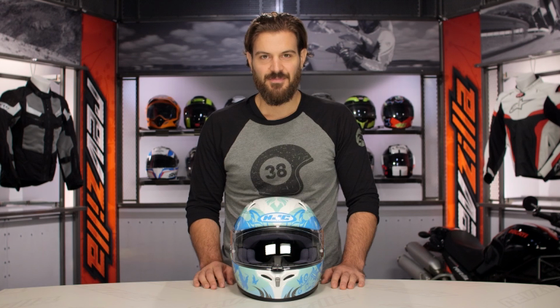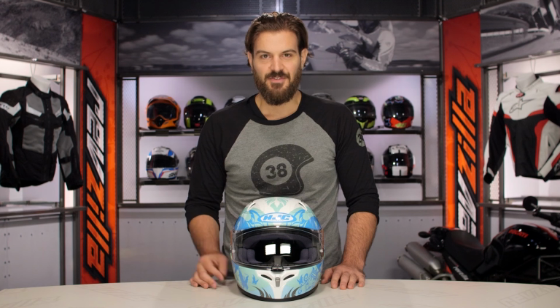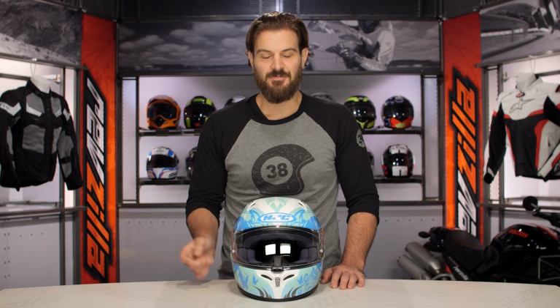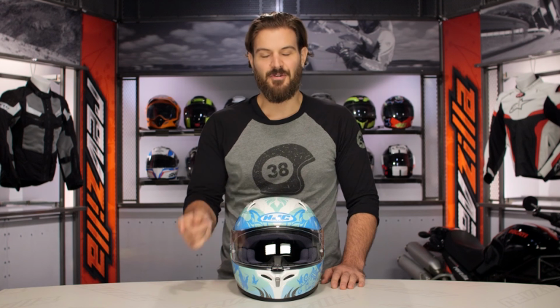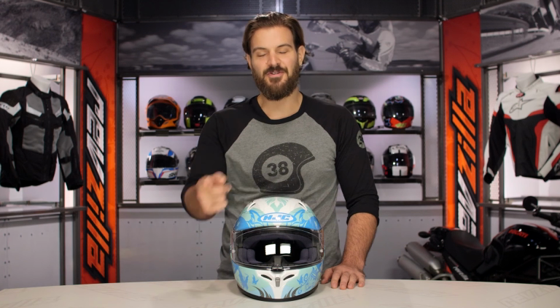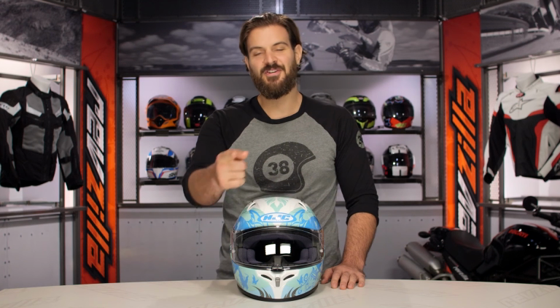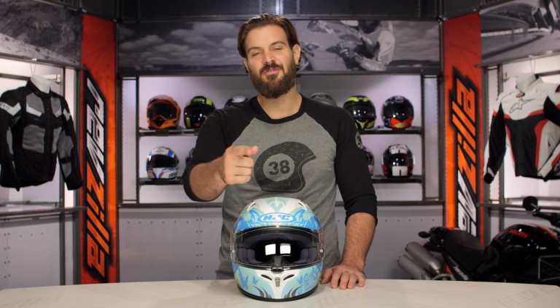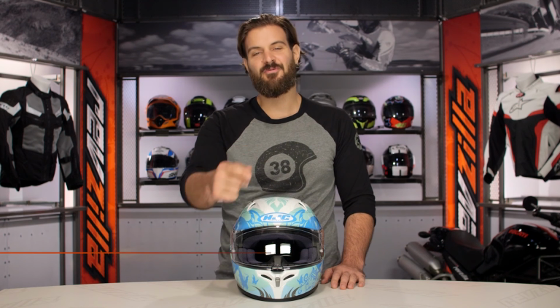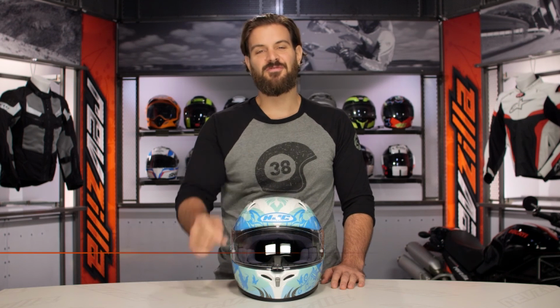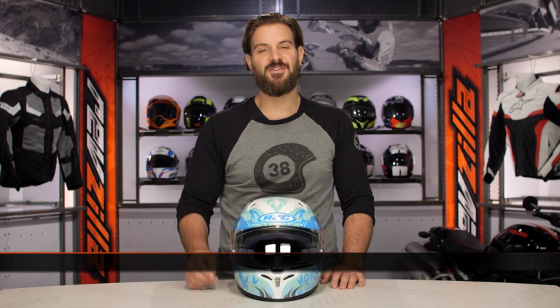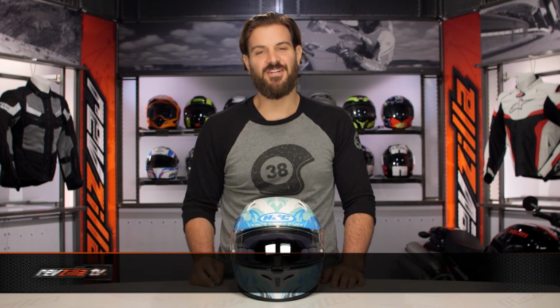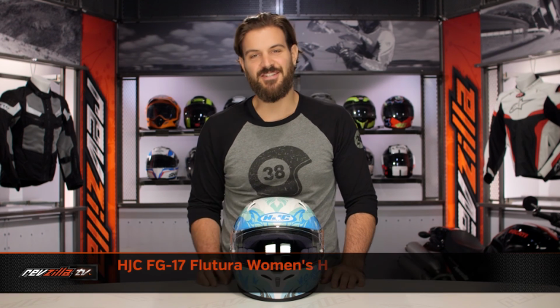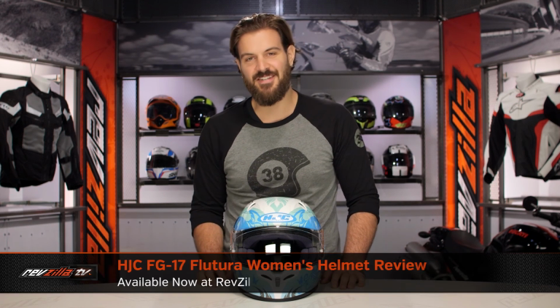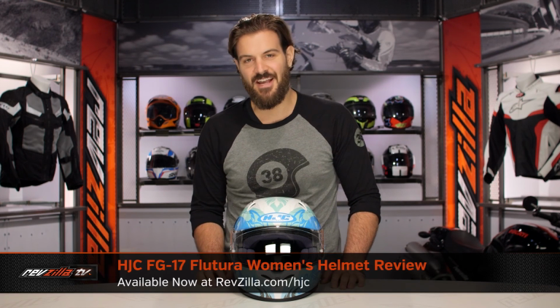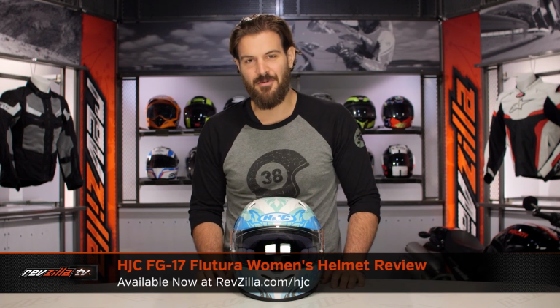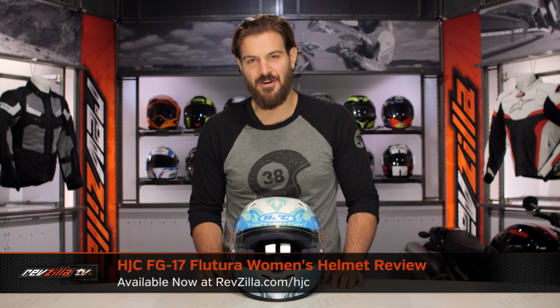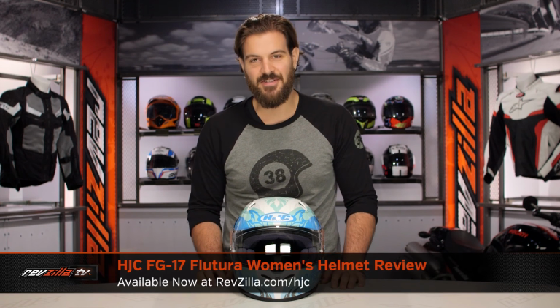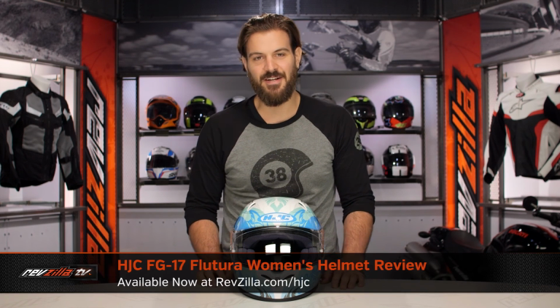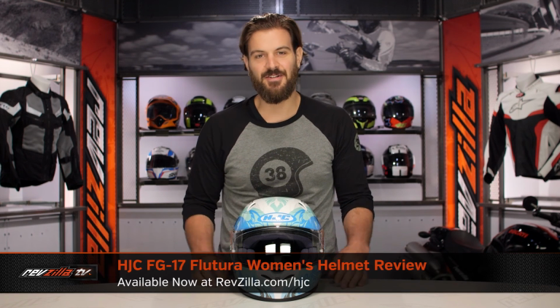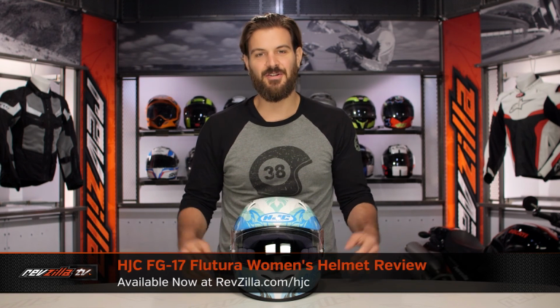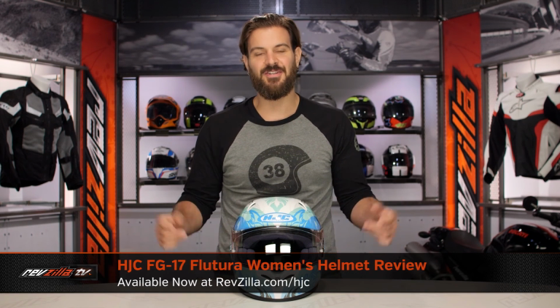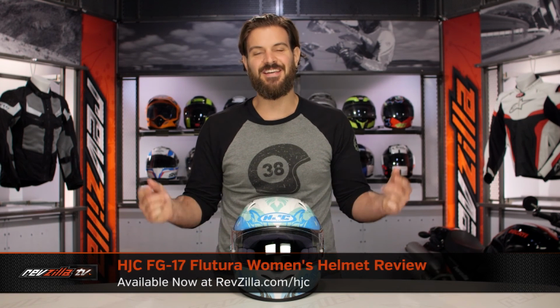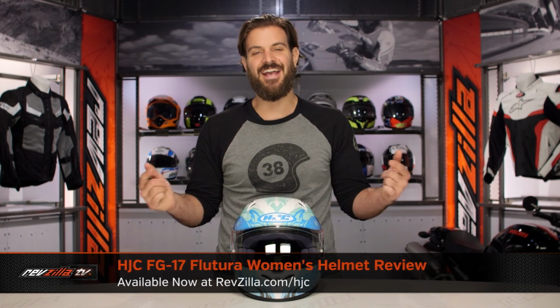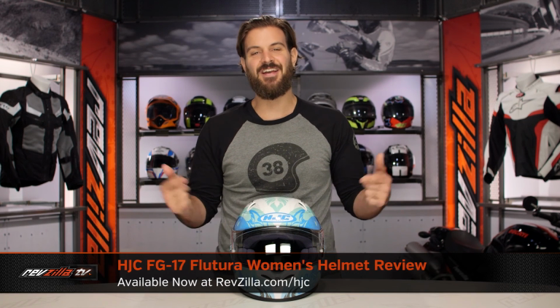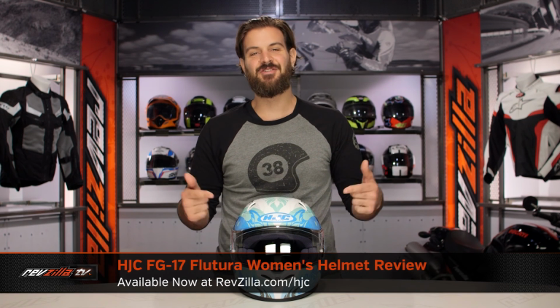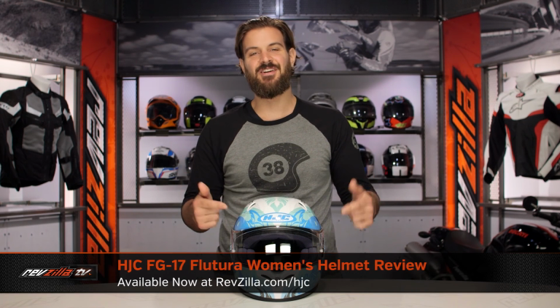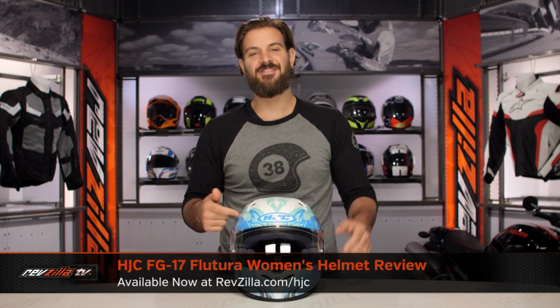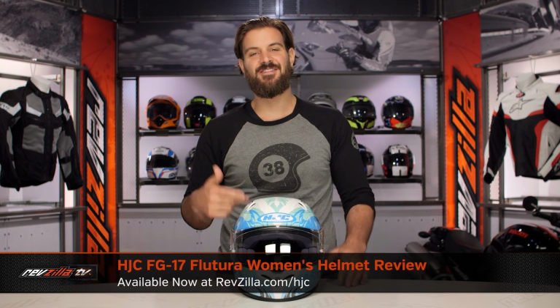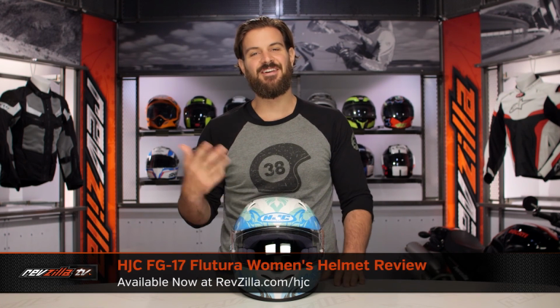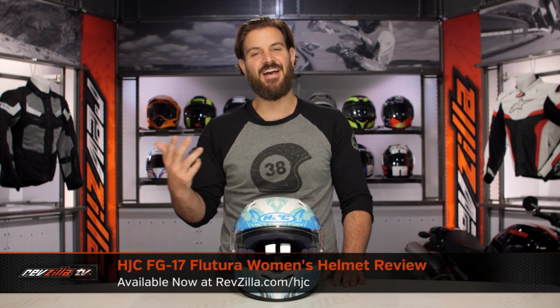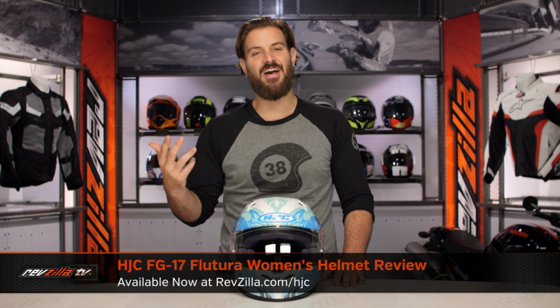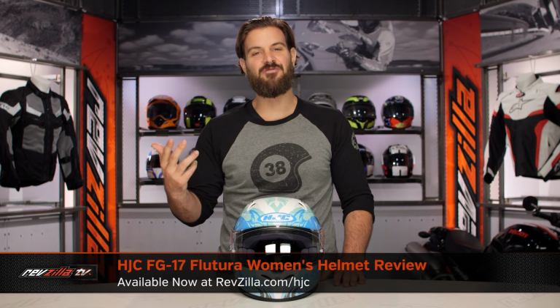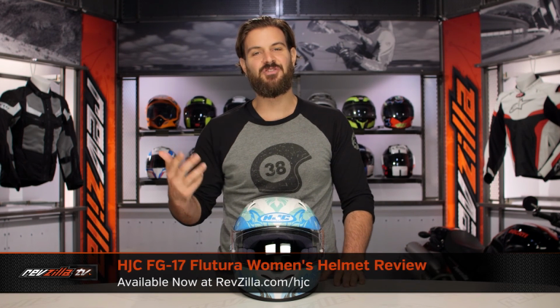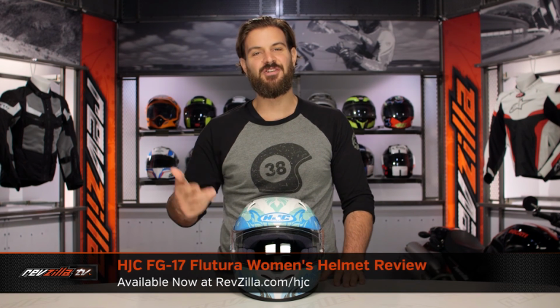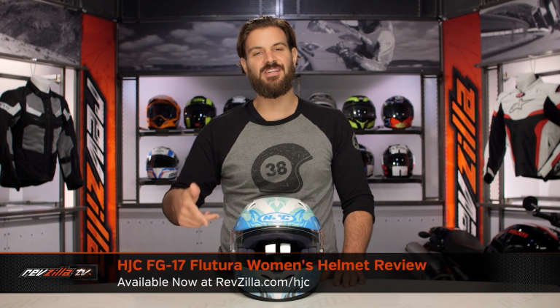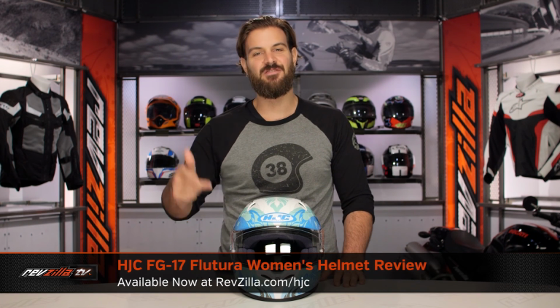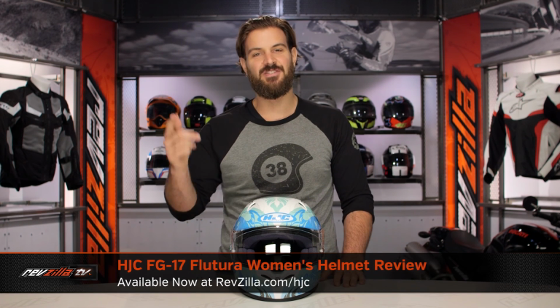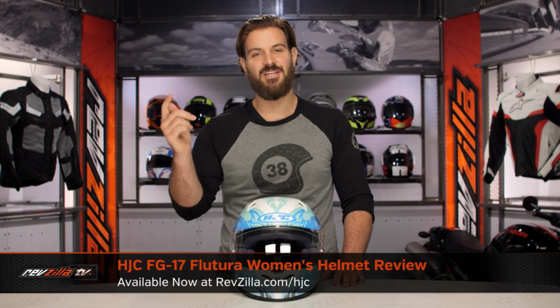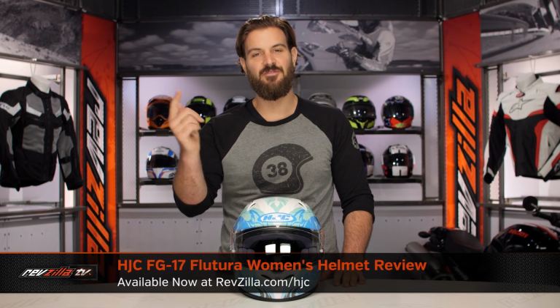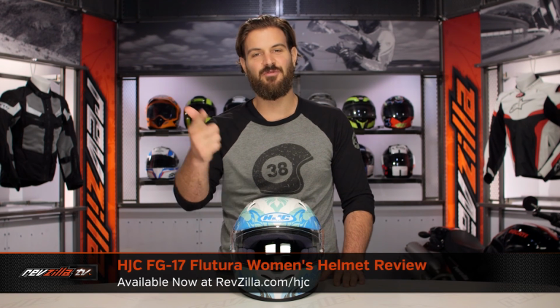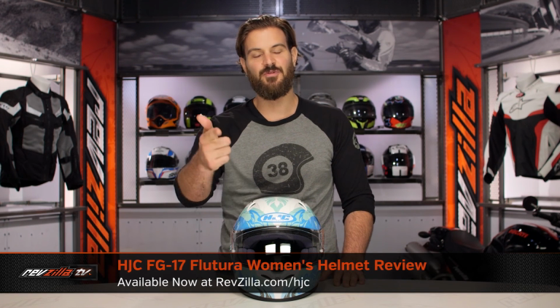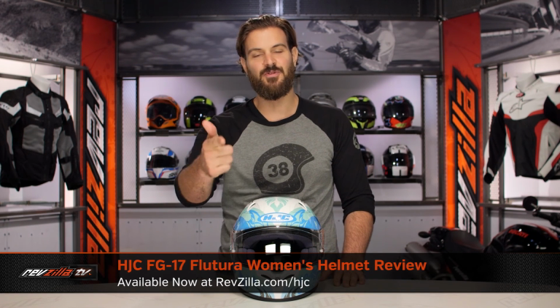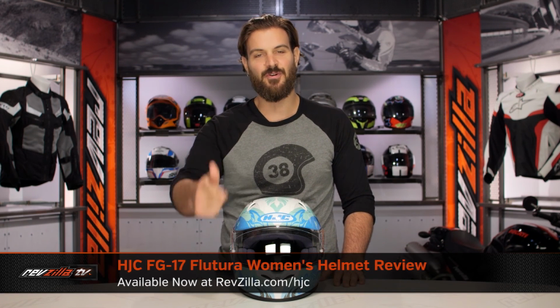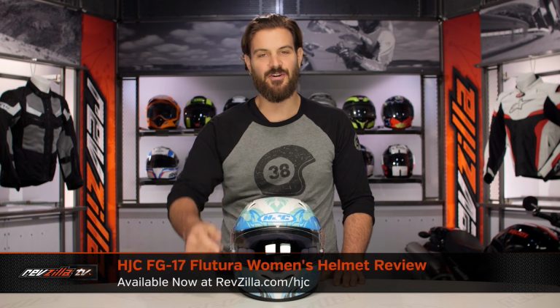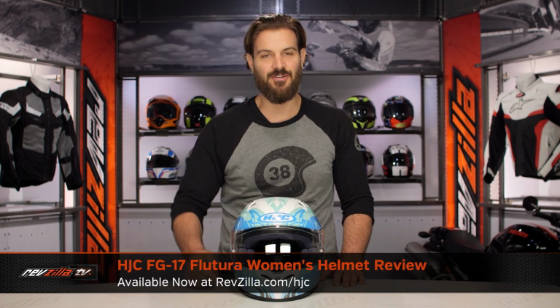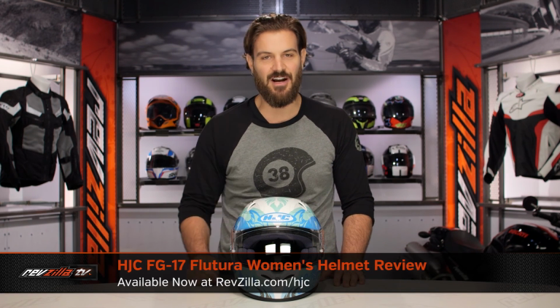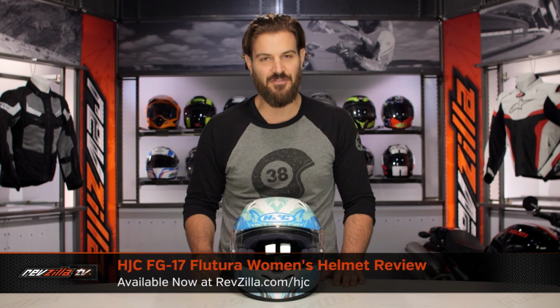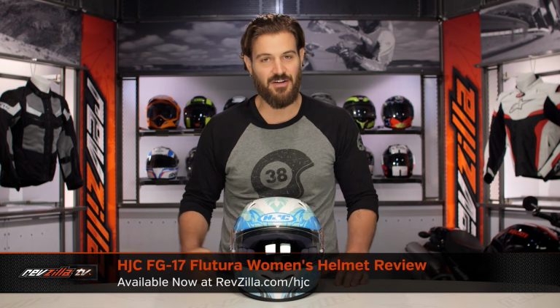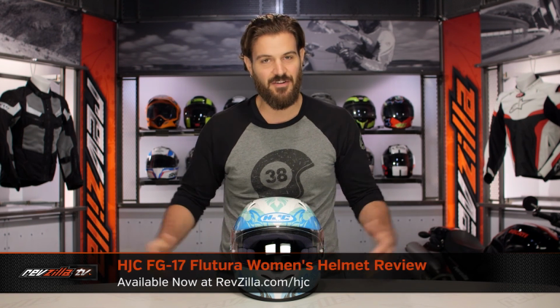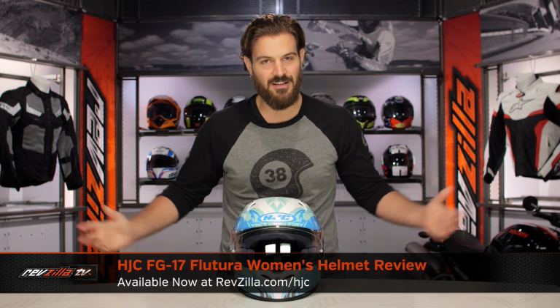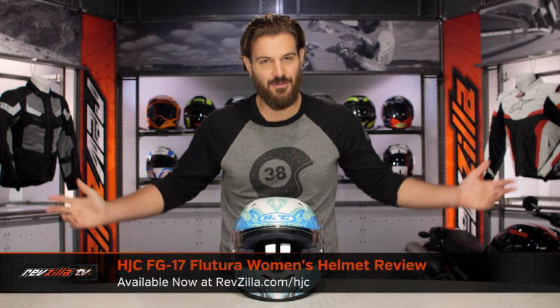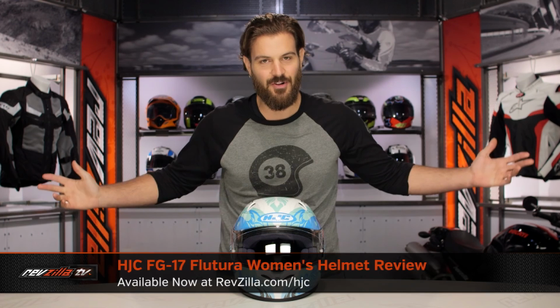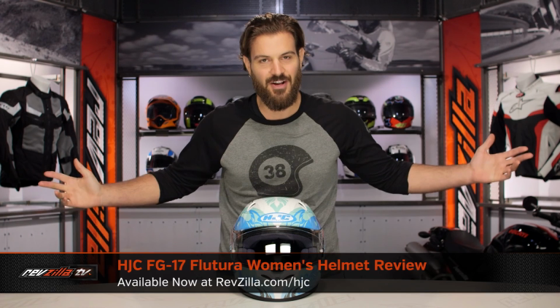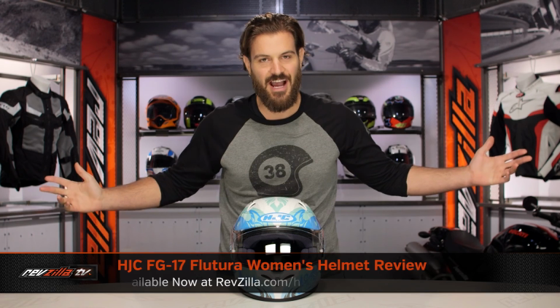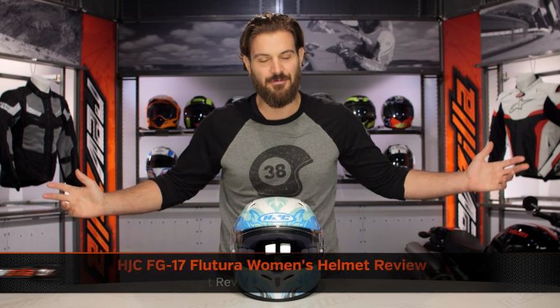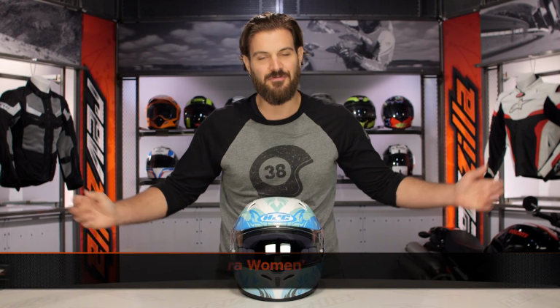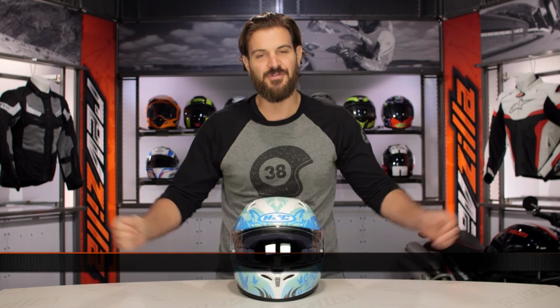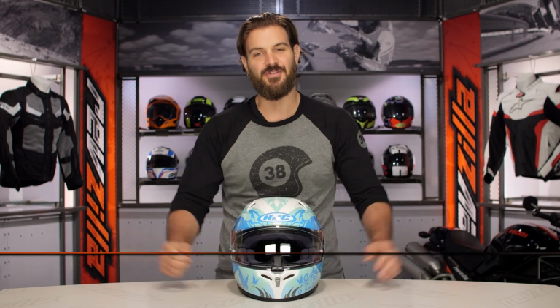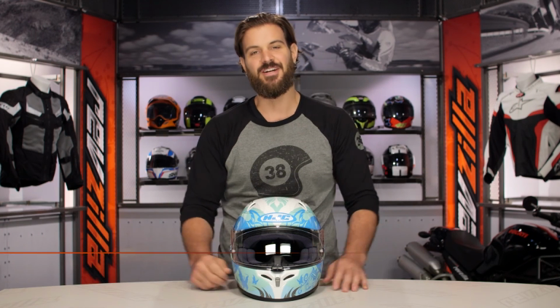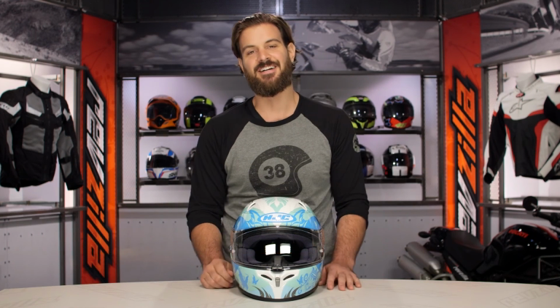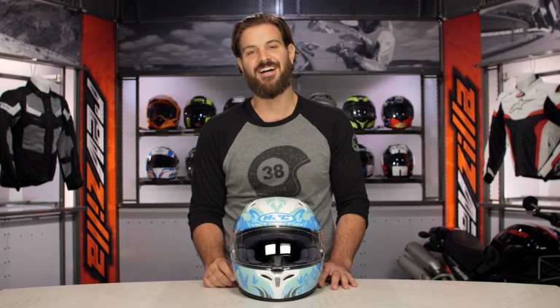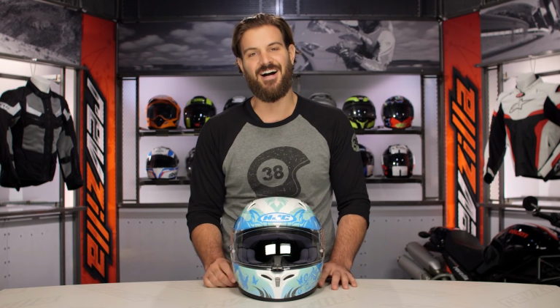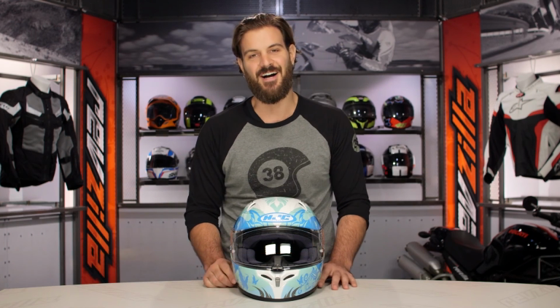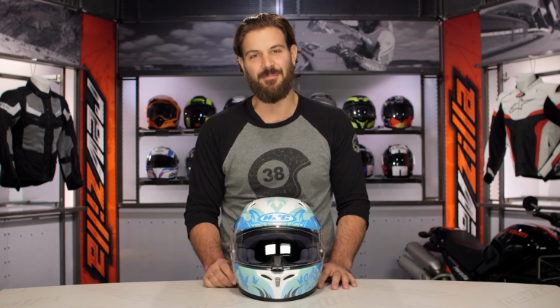Spurgeon here with RevZilla, and today we are taking a look at the HJC FG17 Flutora graphic, available at RevZilla.com.